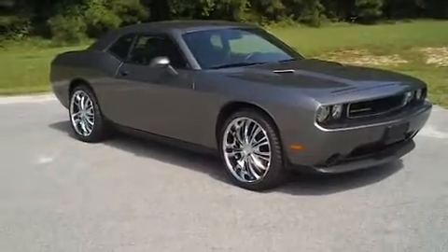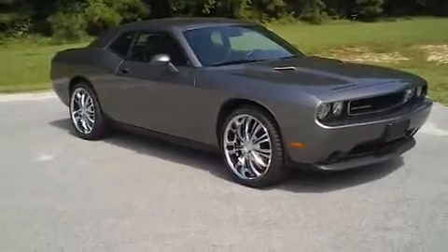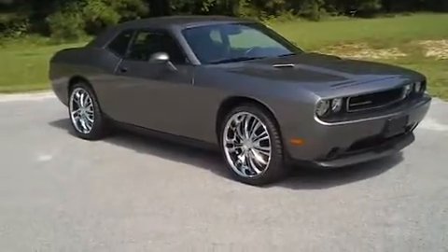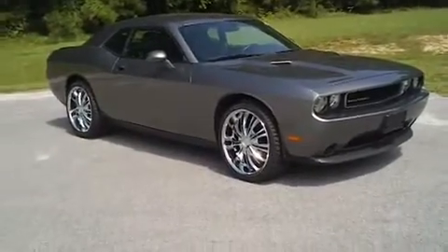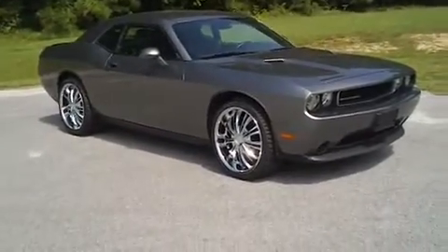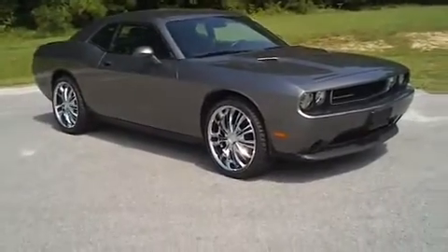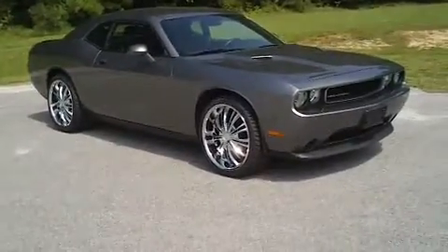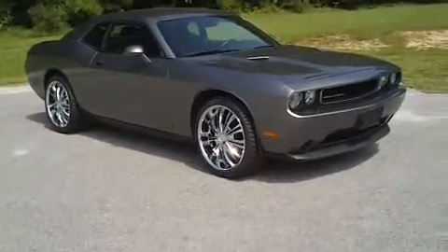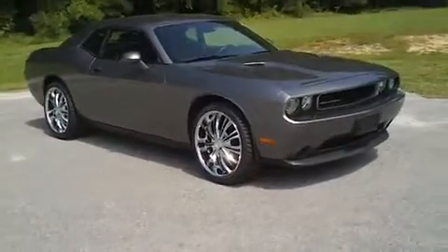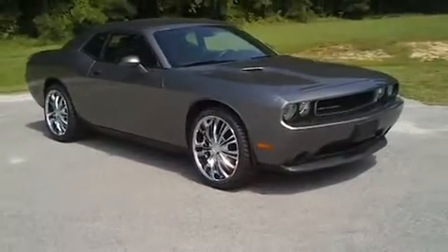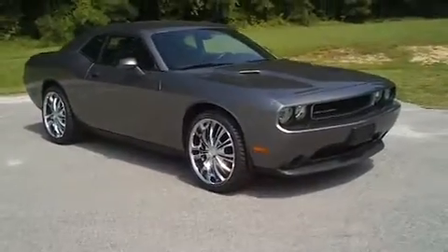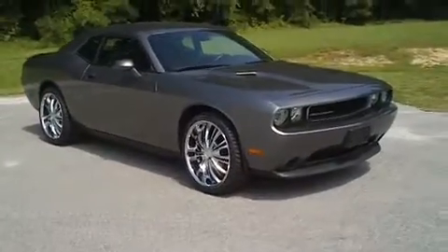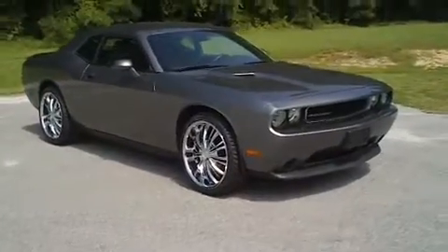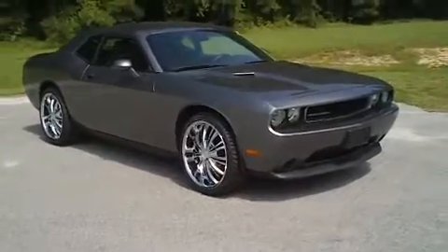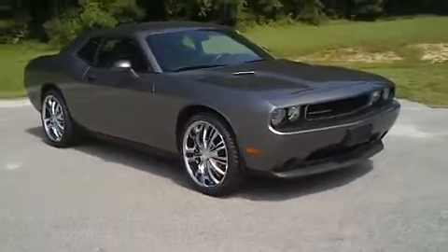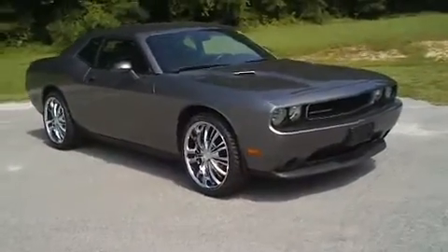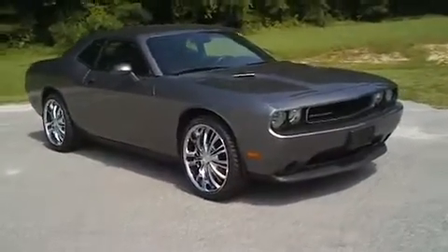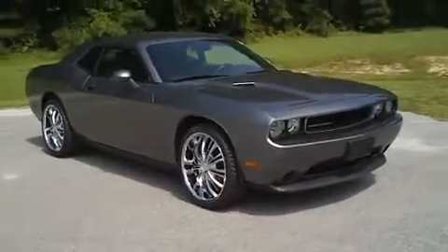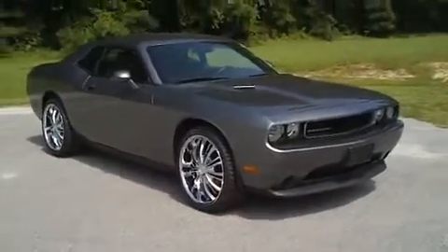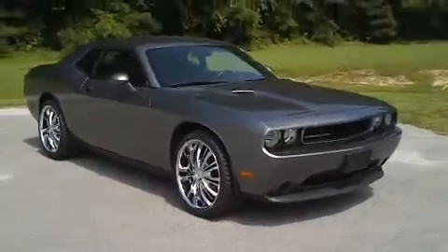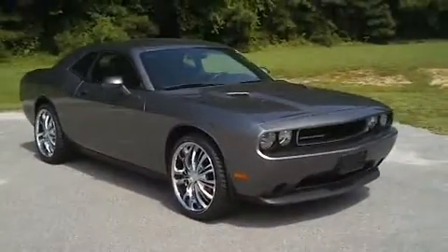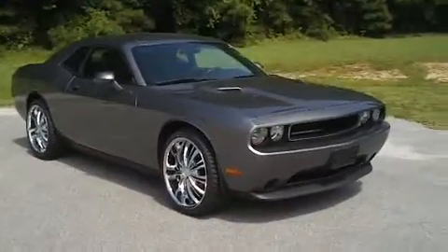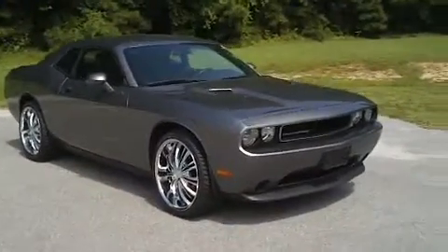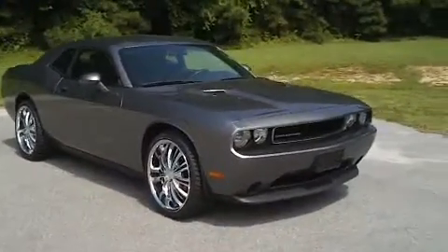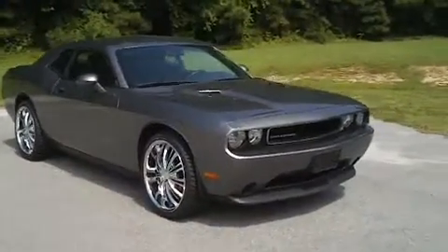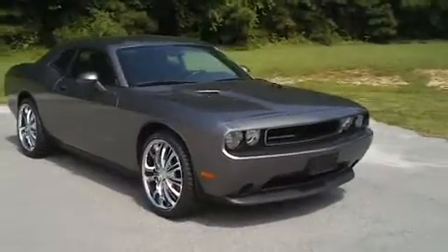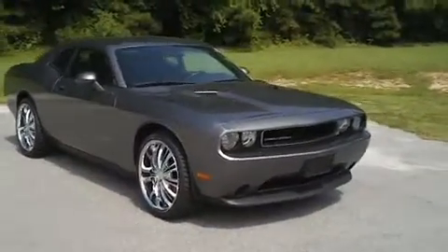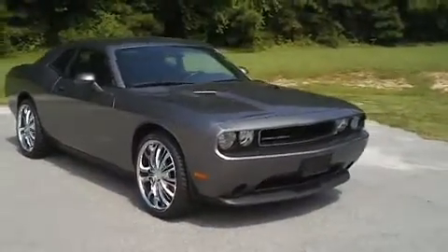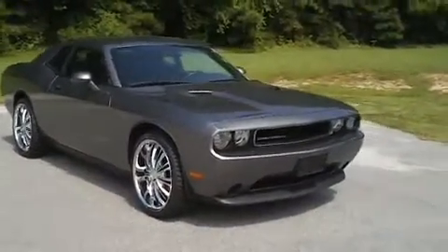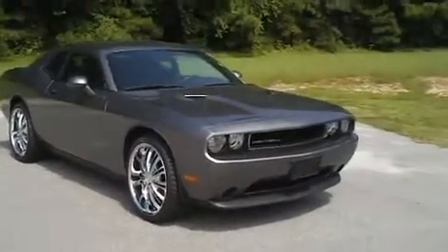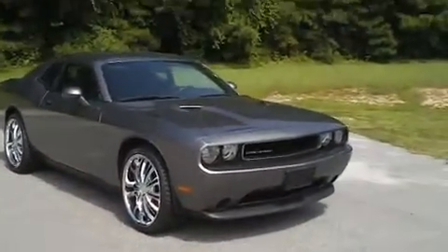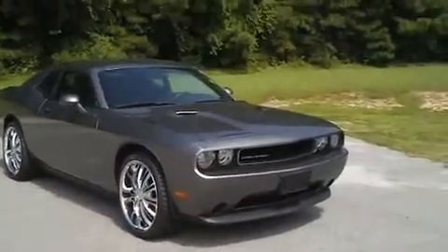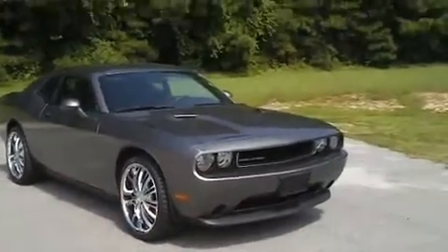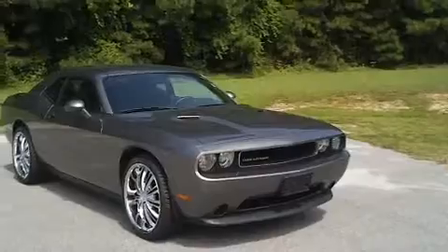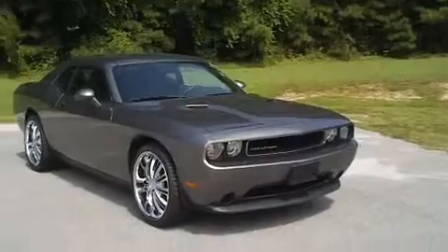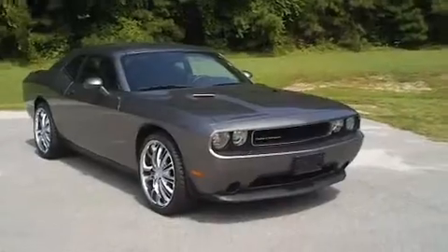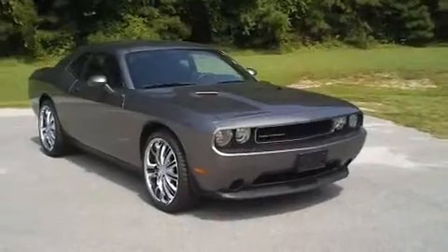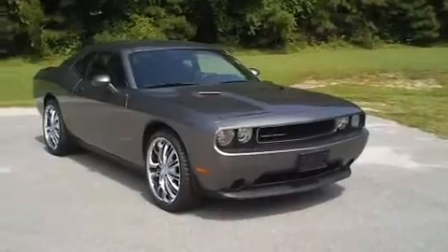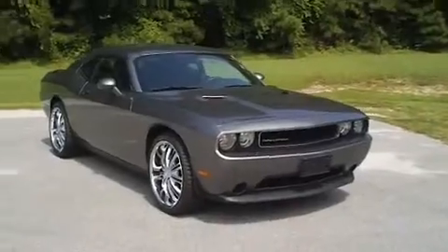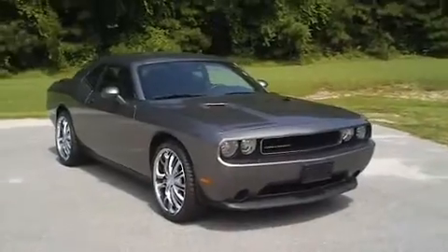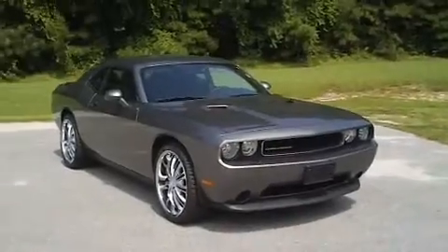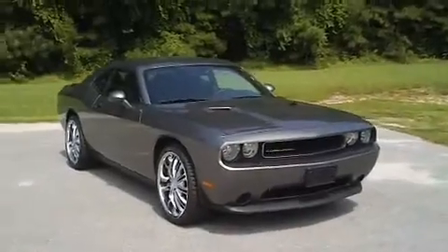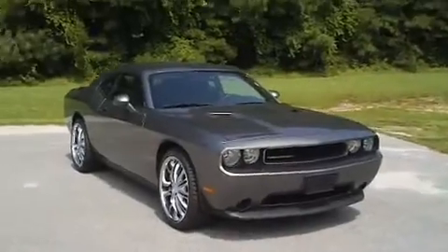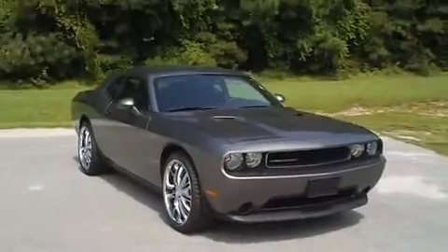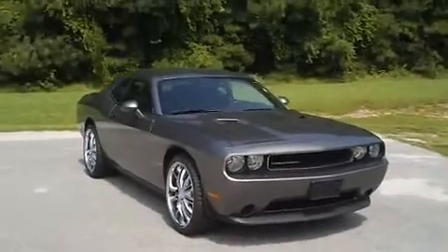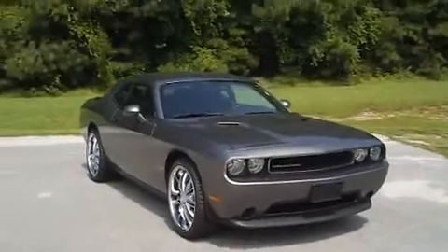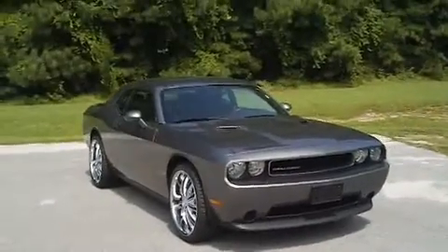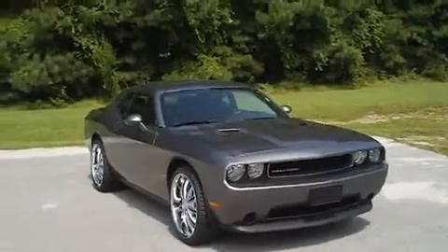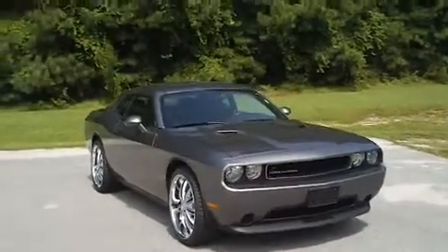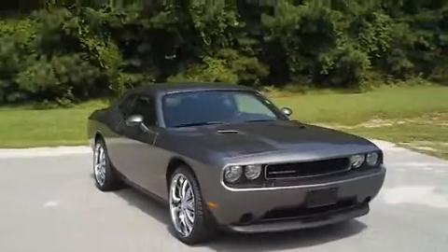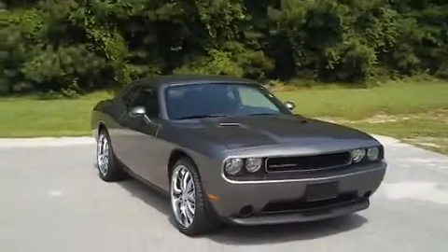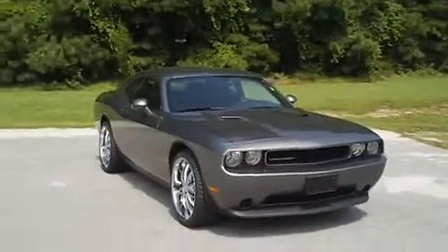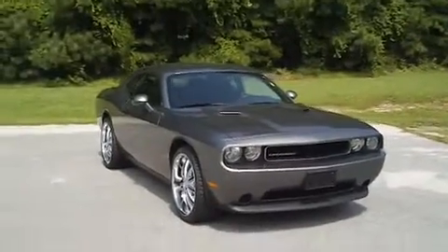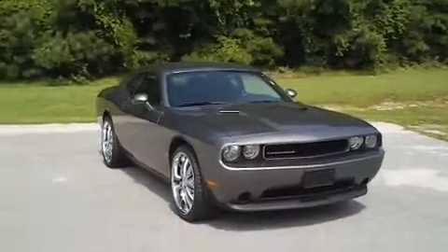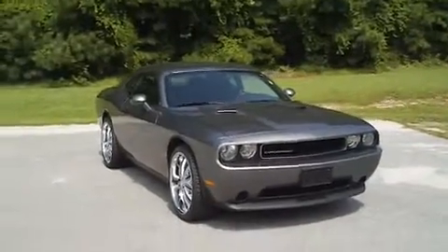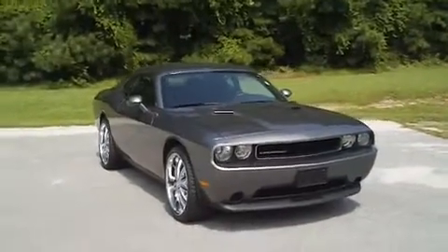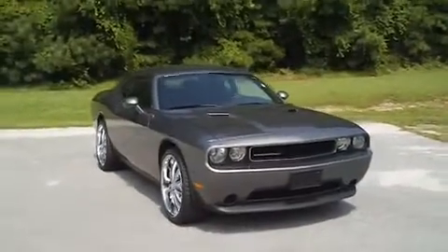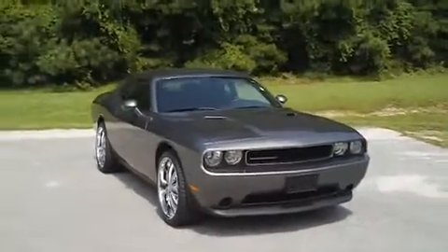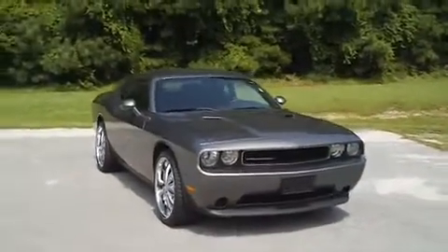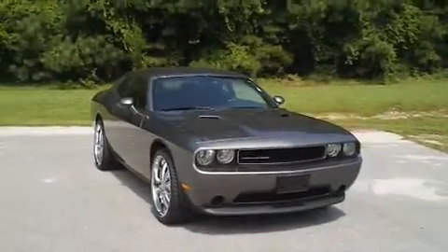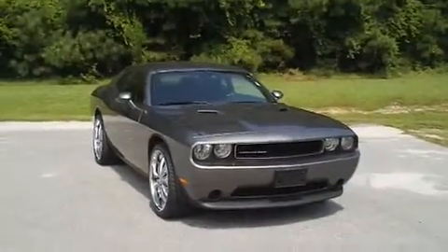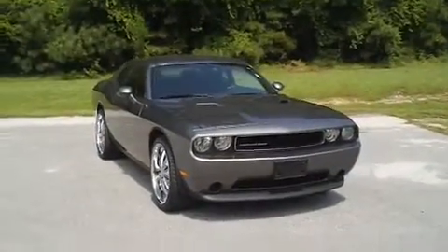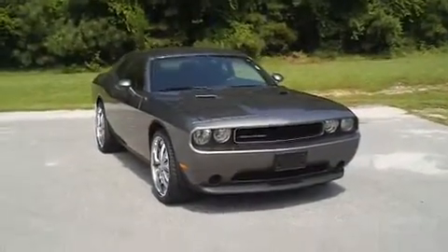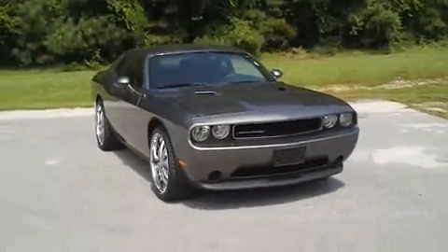This is a 2011 Dodge Challenger here at E4 Chrysler Jeep Dodge in Florence, South Carolina.